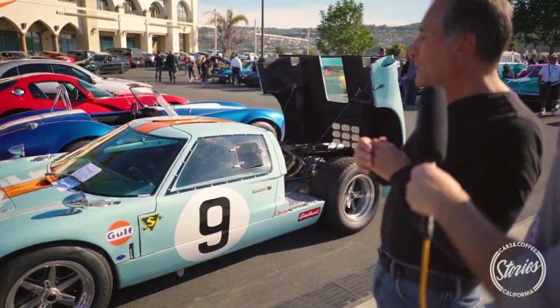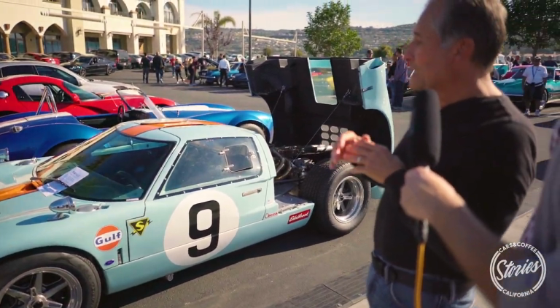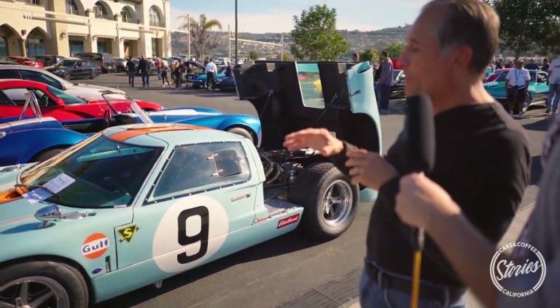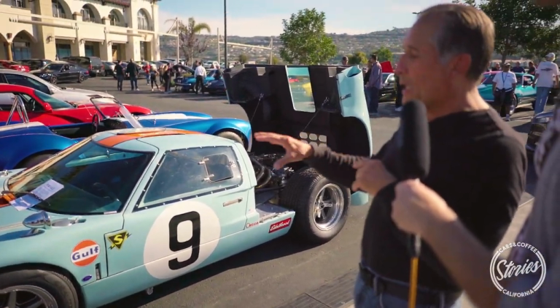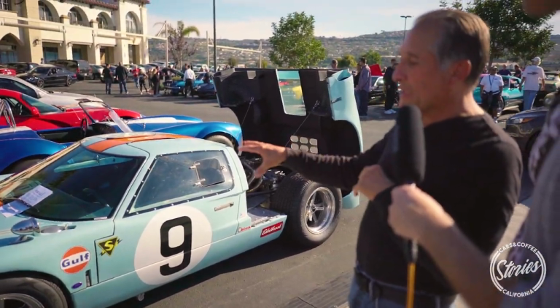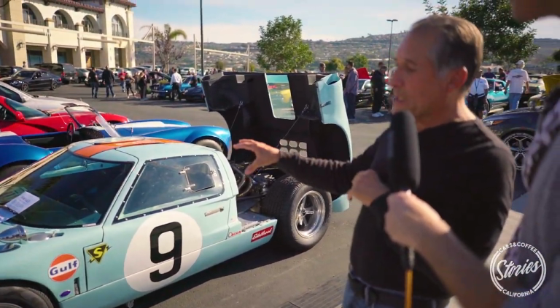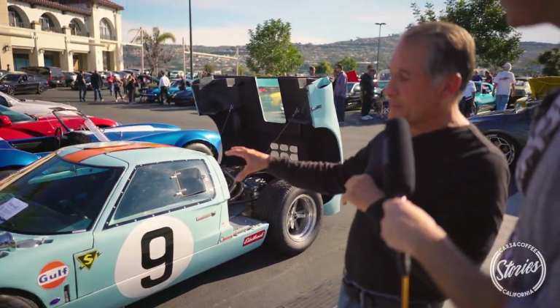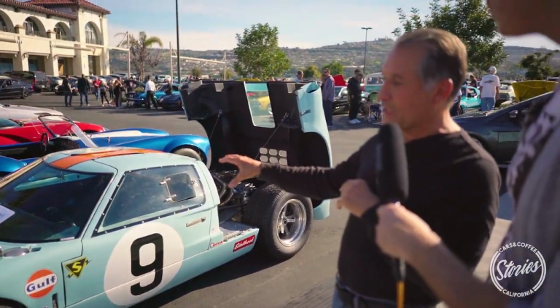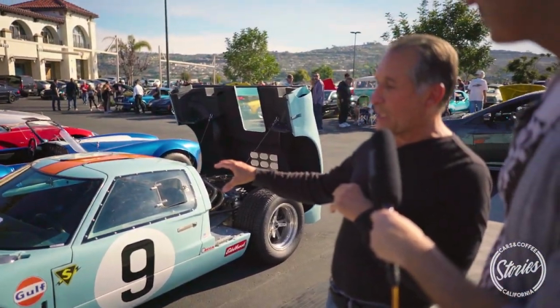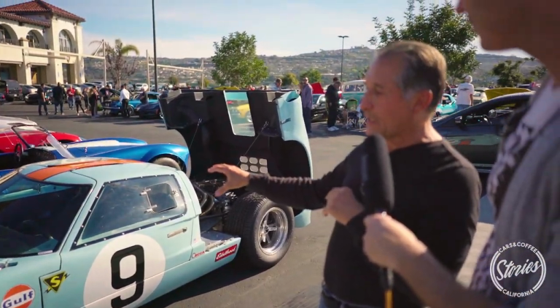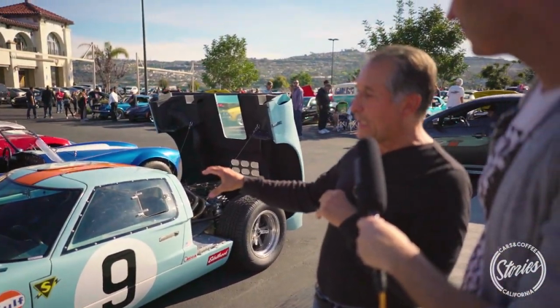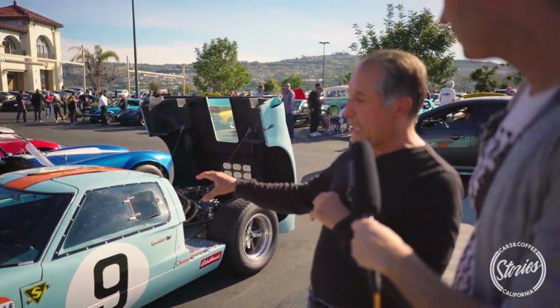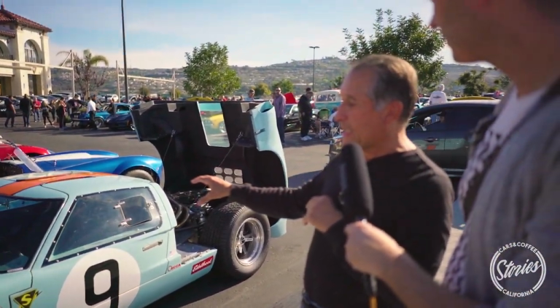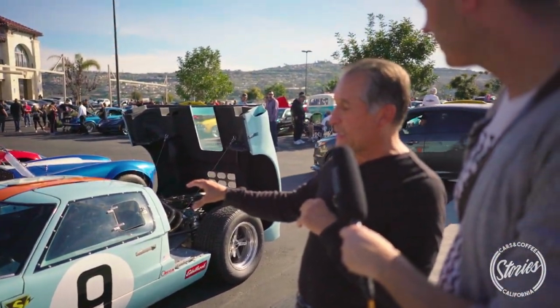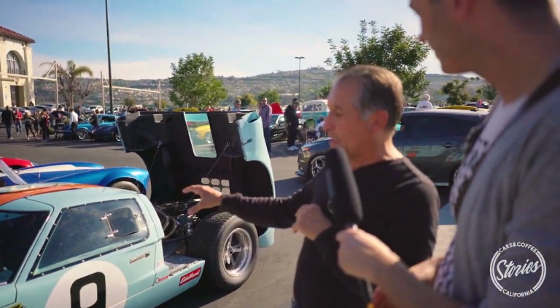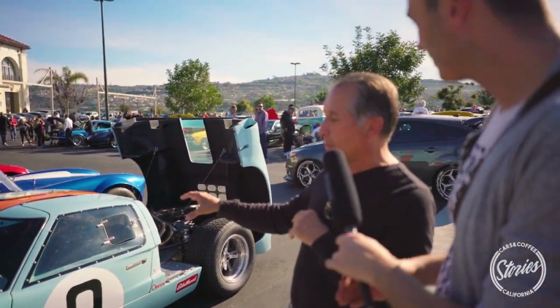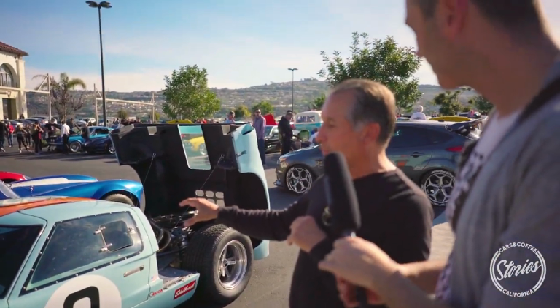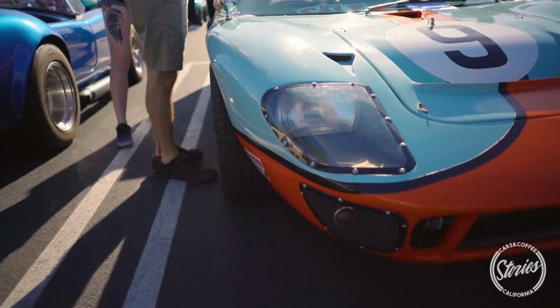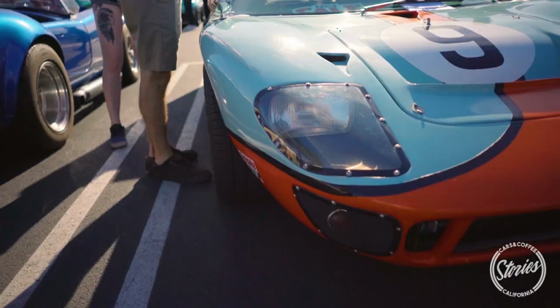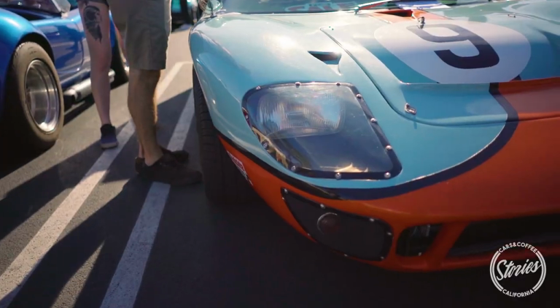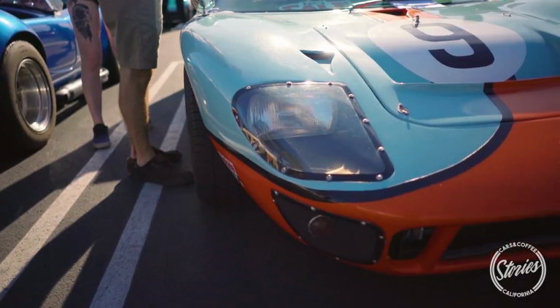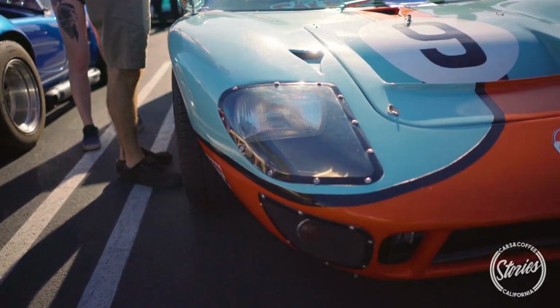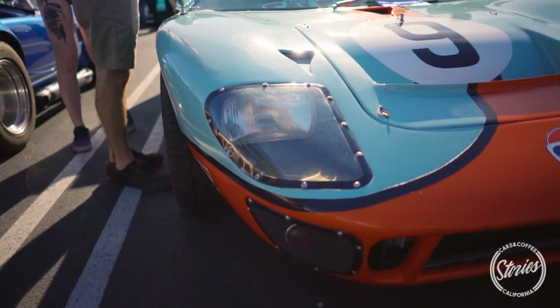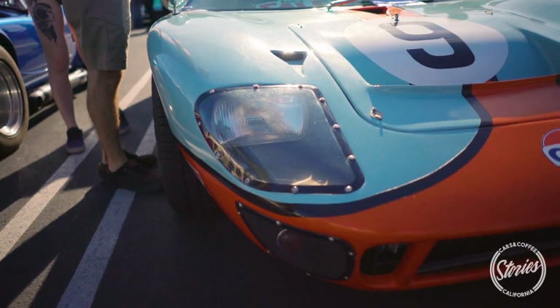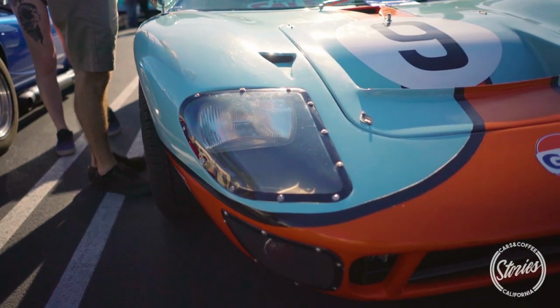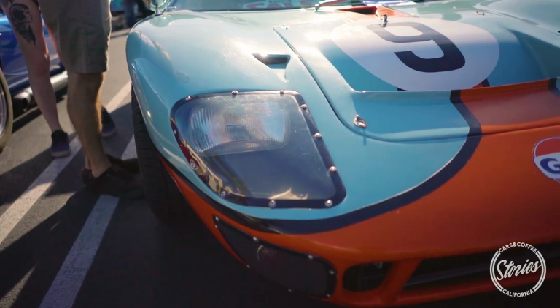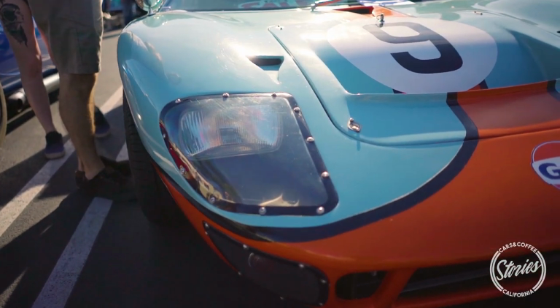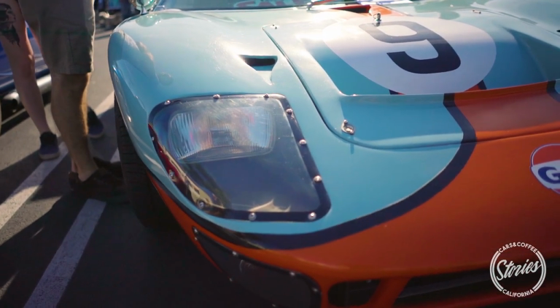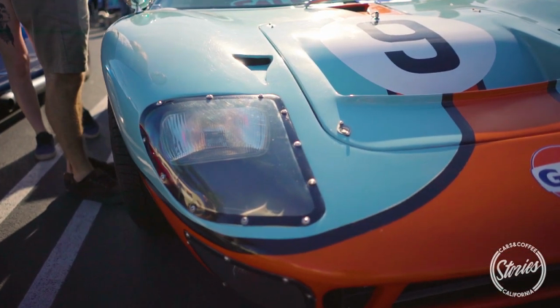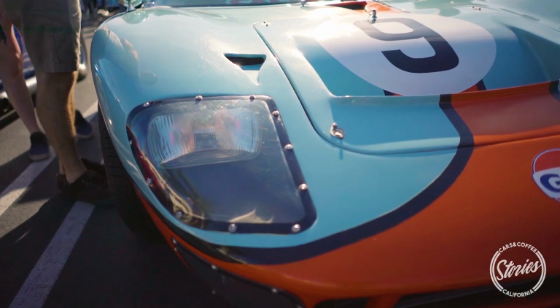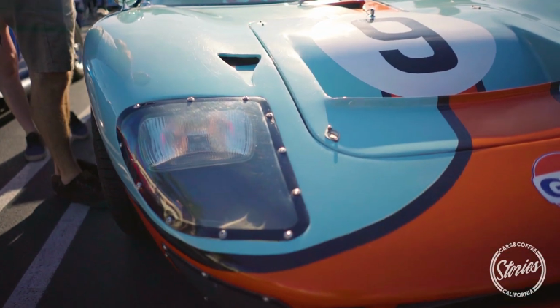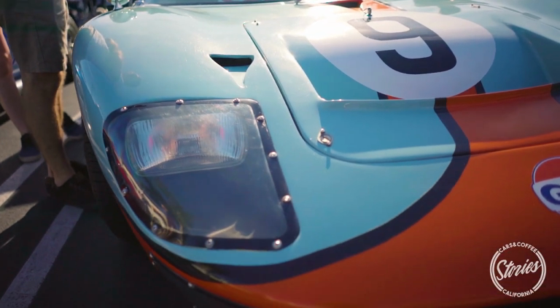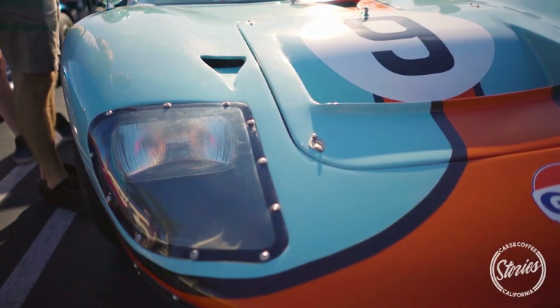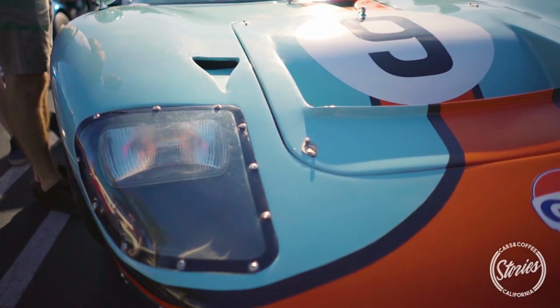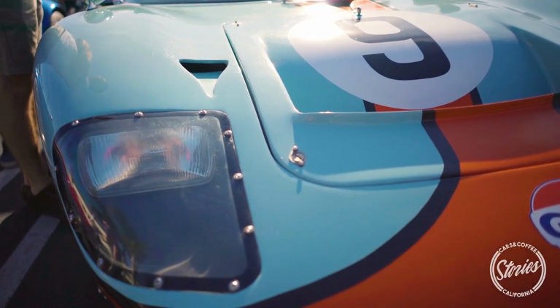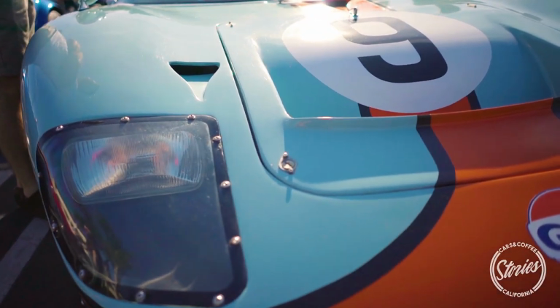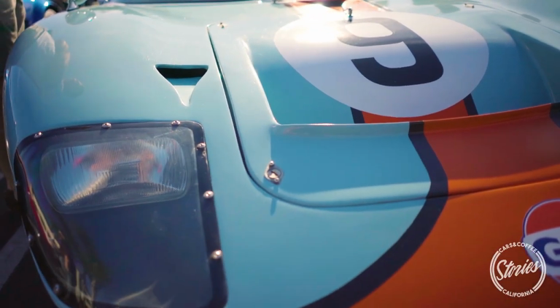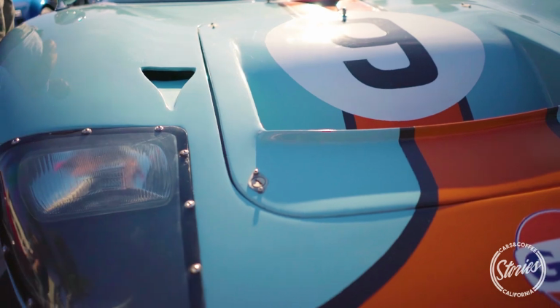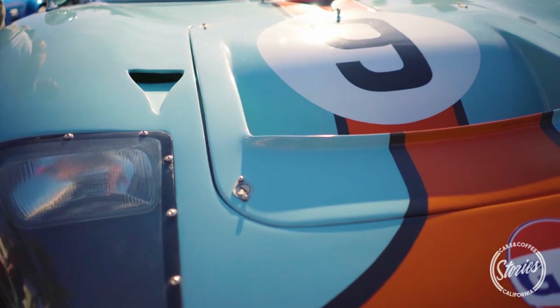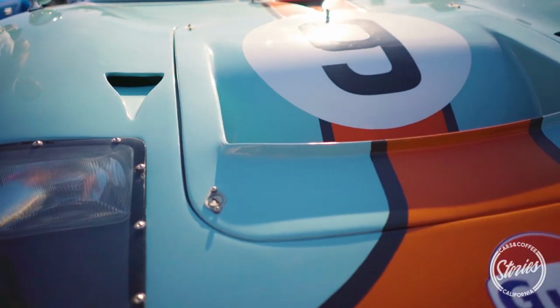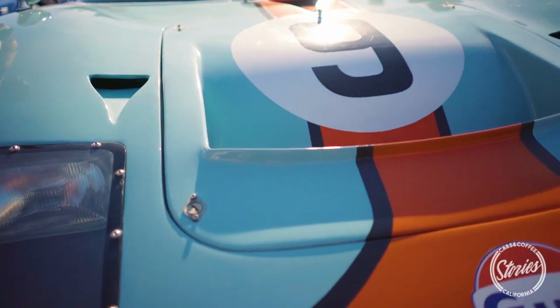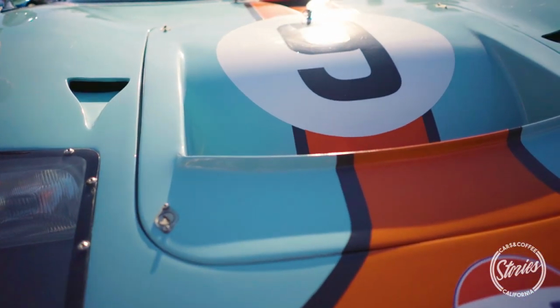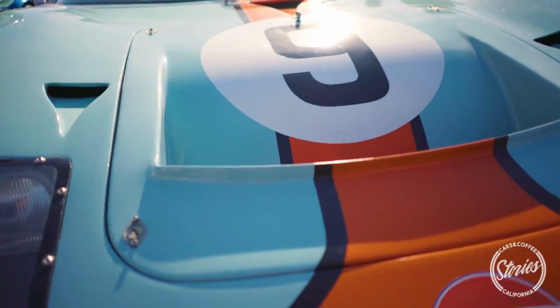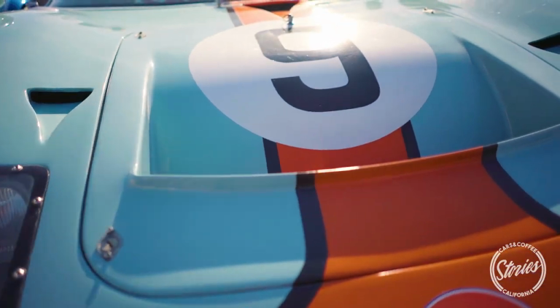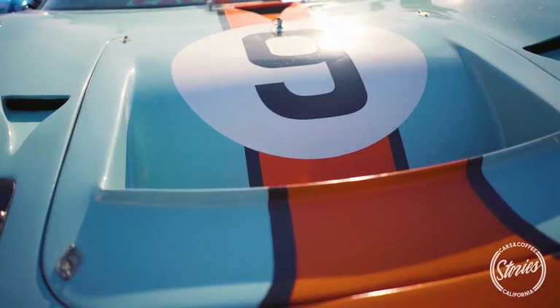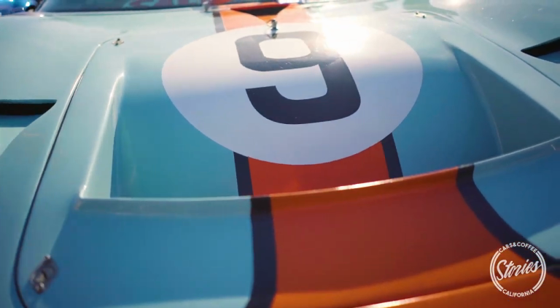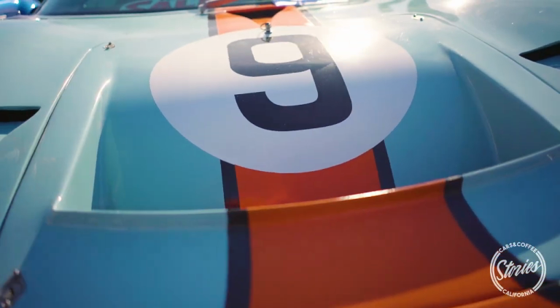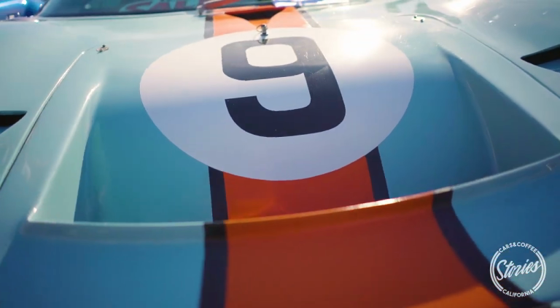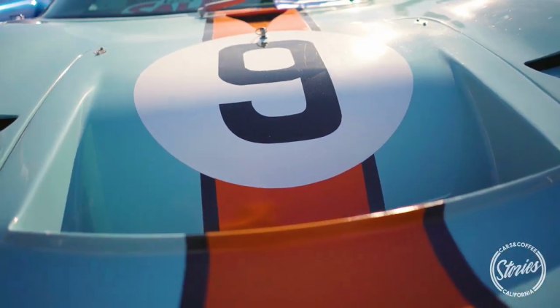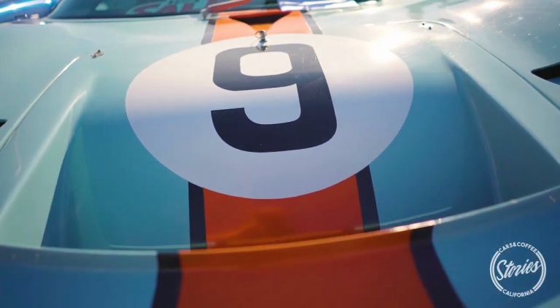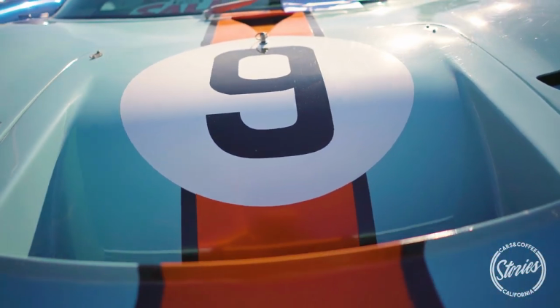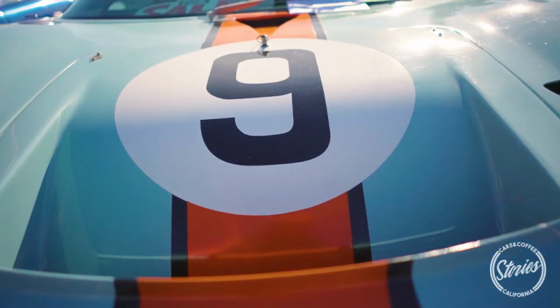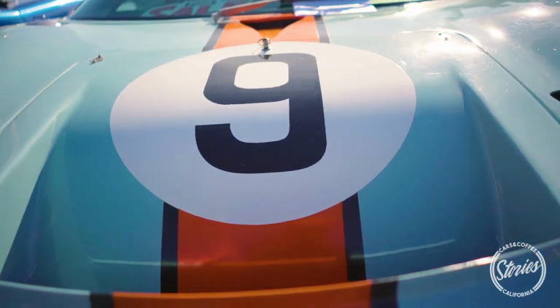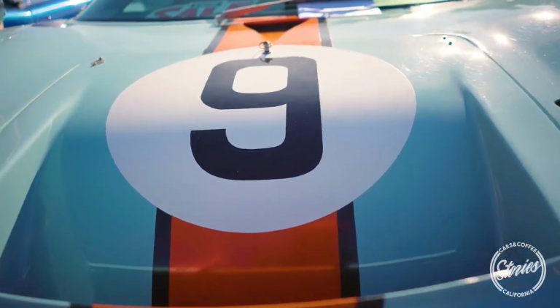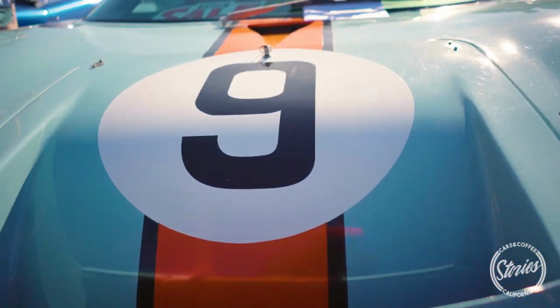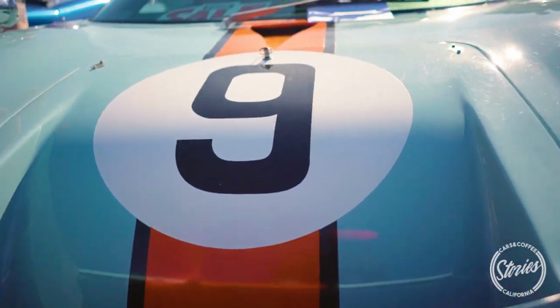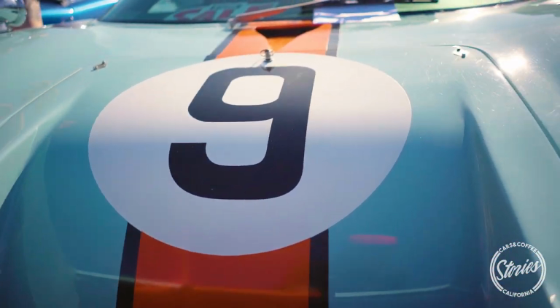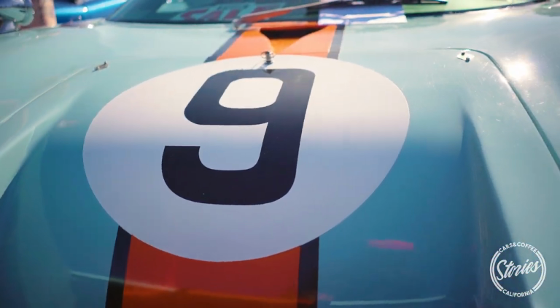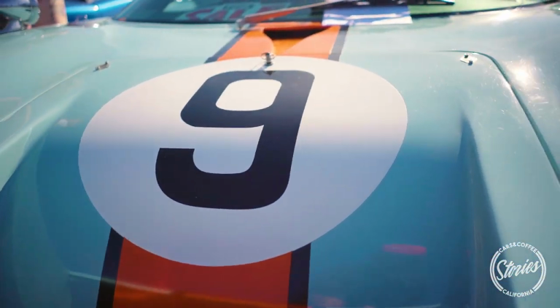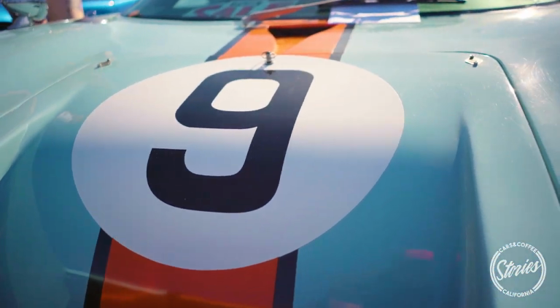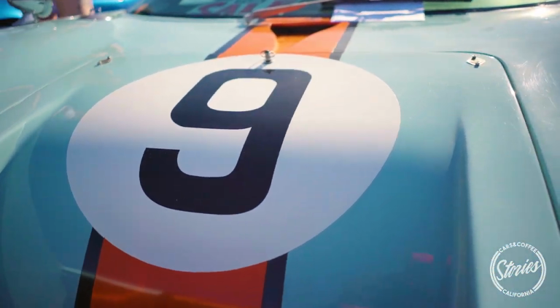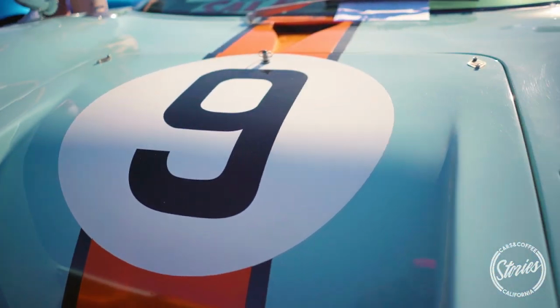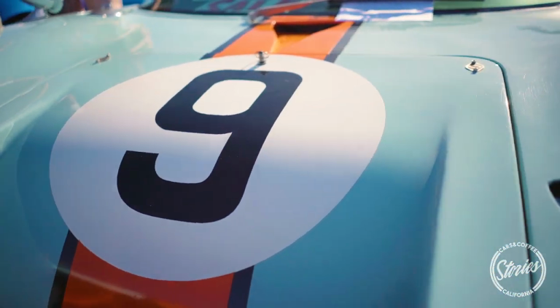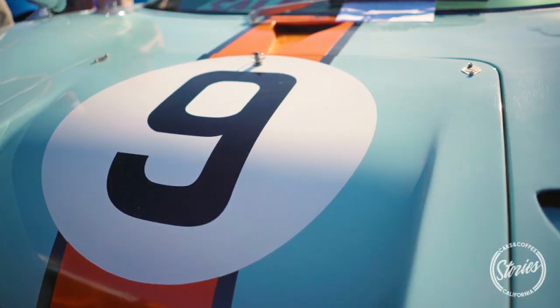The body comes out of Canada, and it is spec-on. I've had this car sitting next to a real one, and you cannot tell the difference.